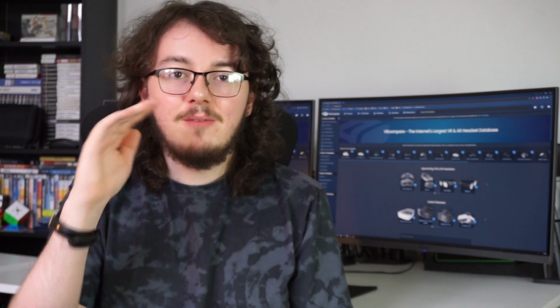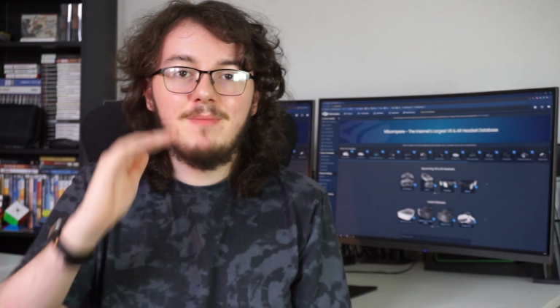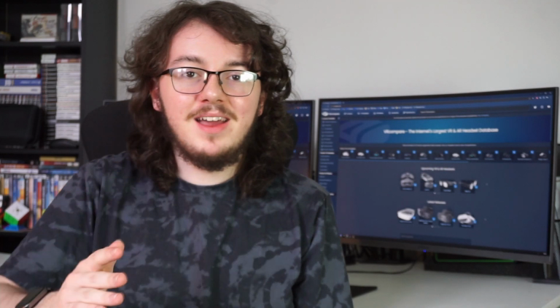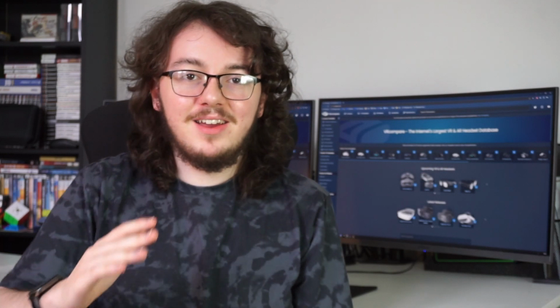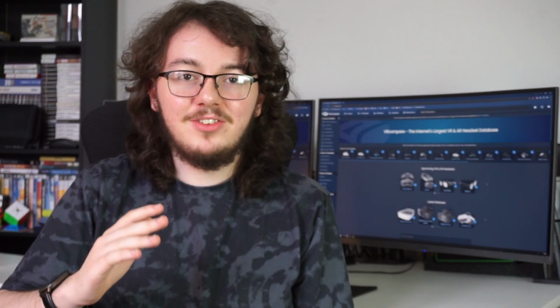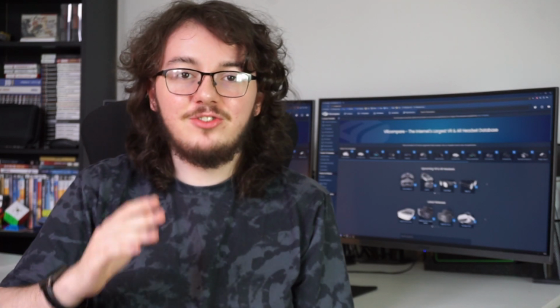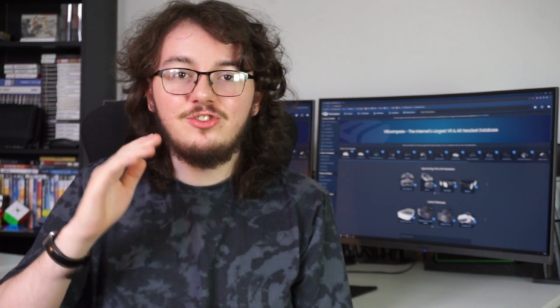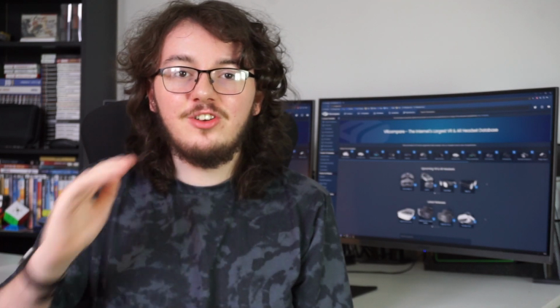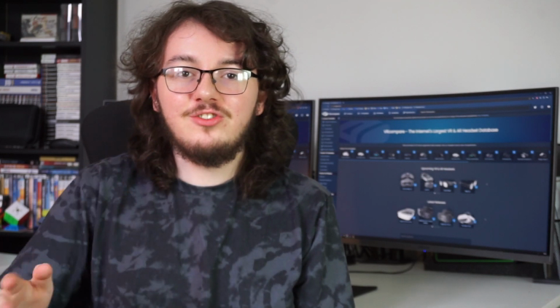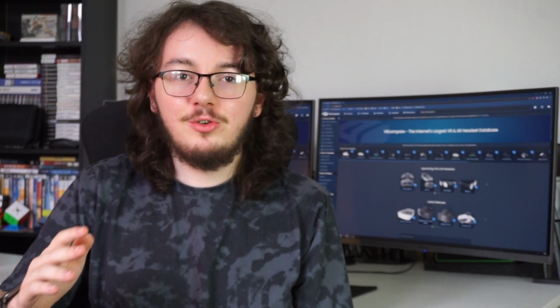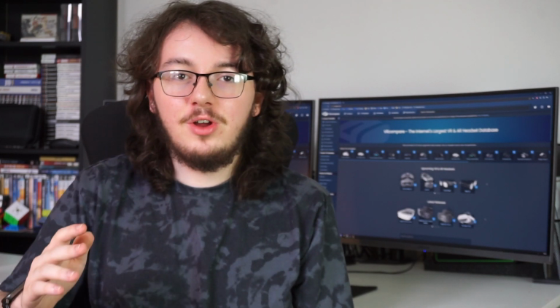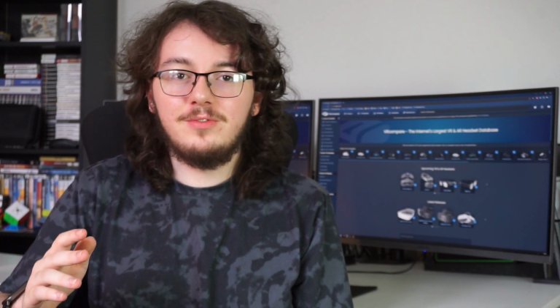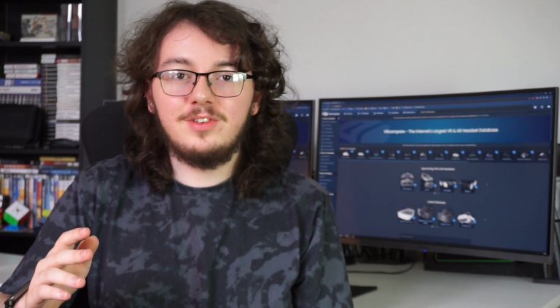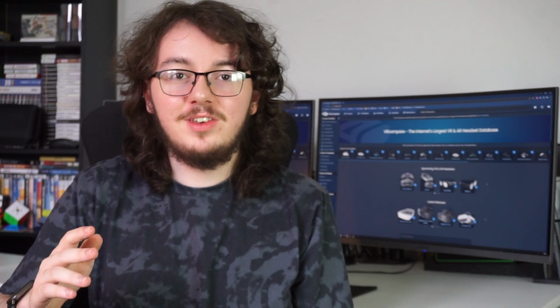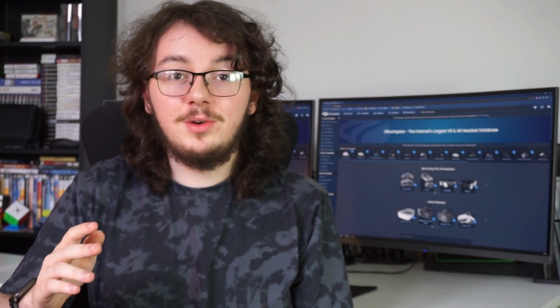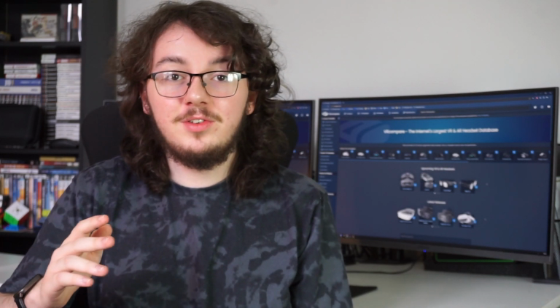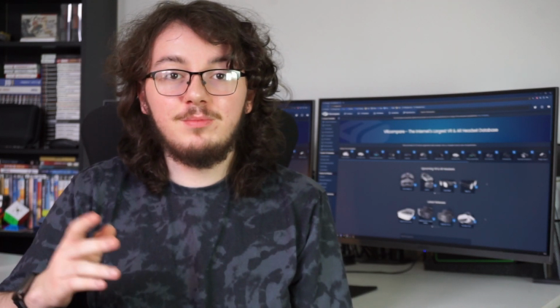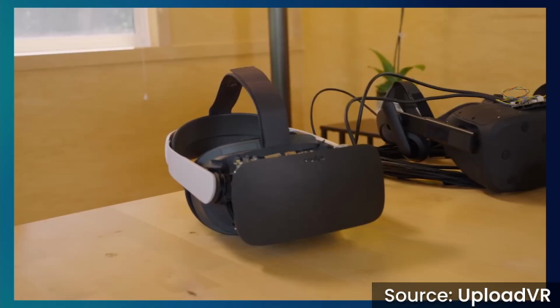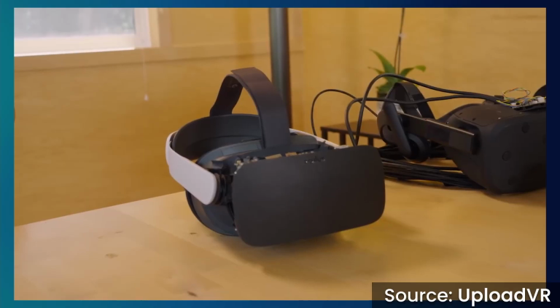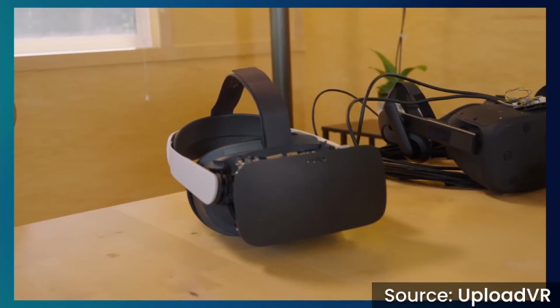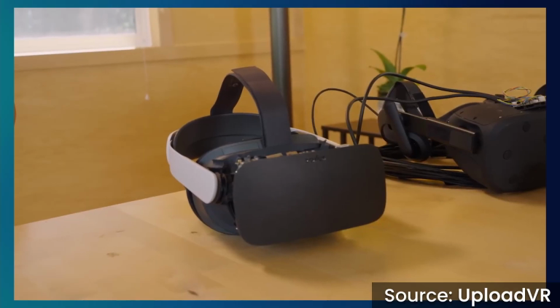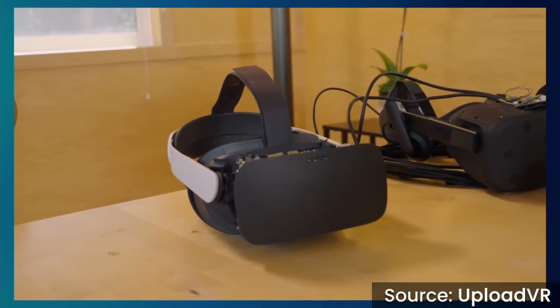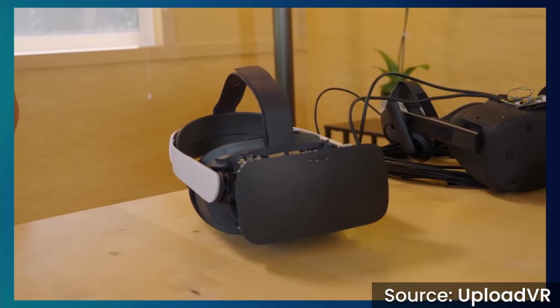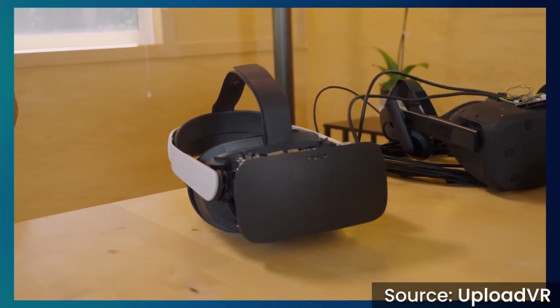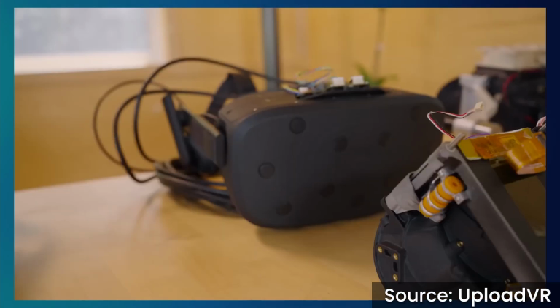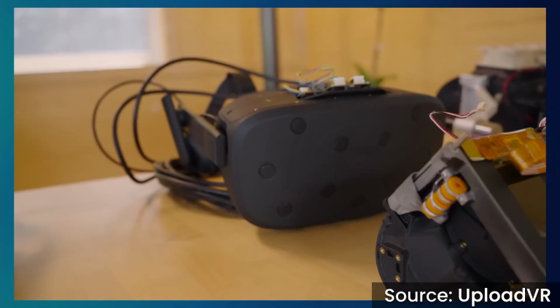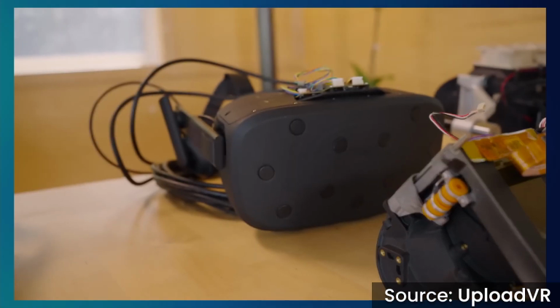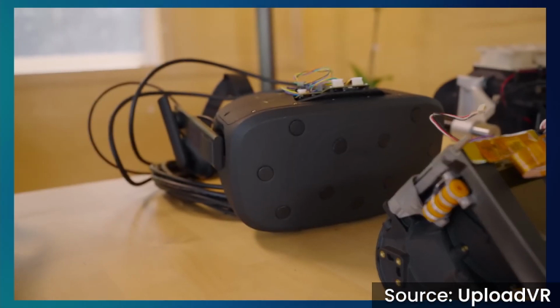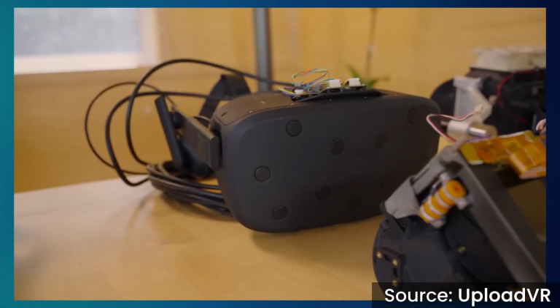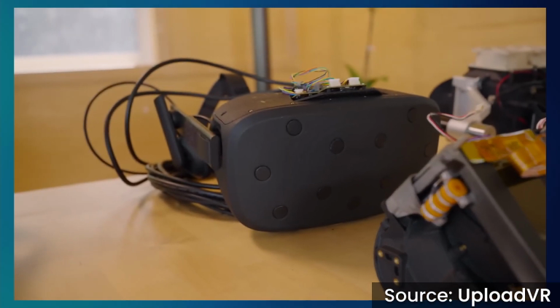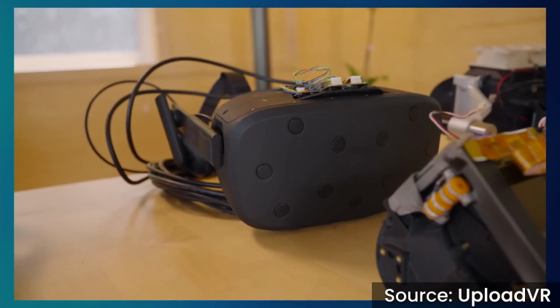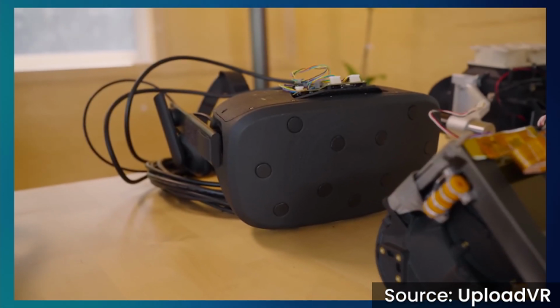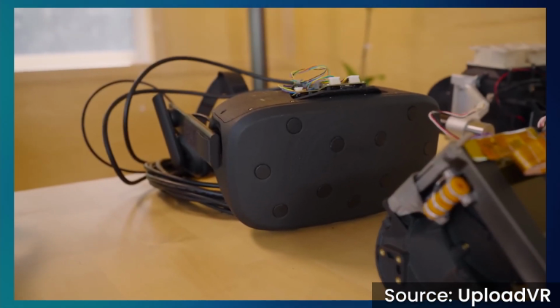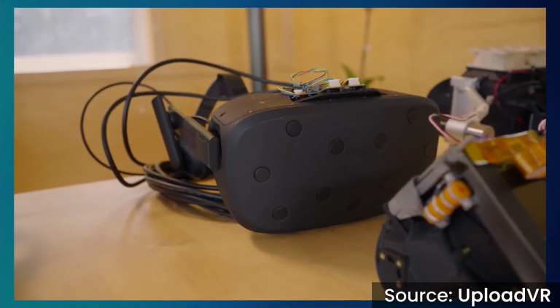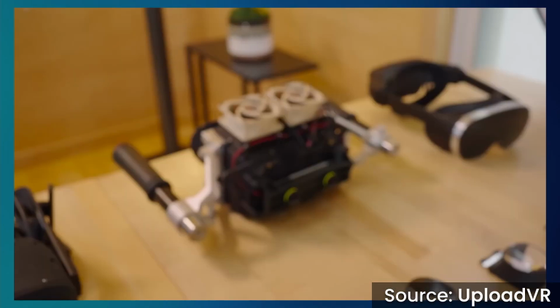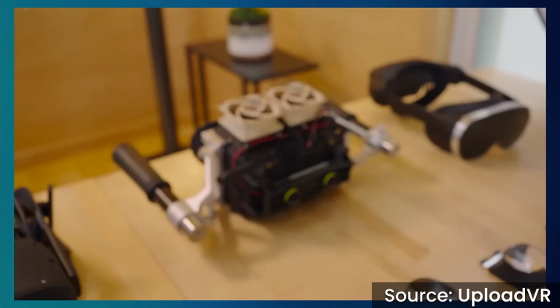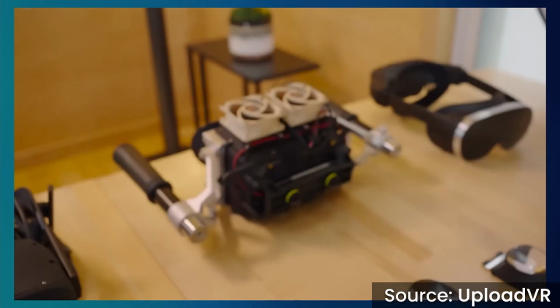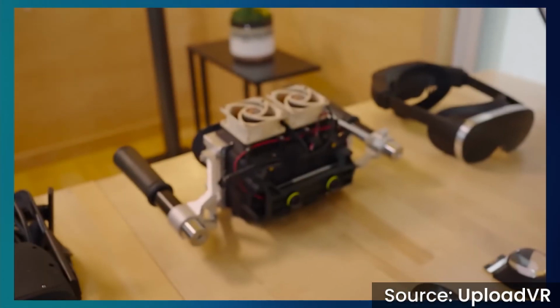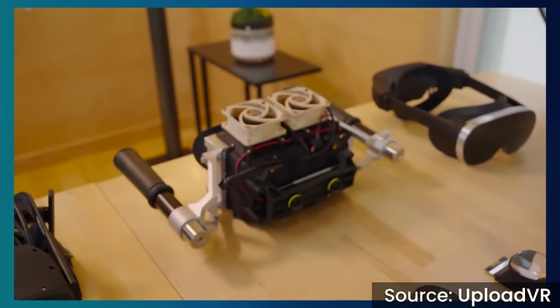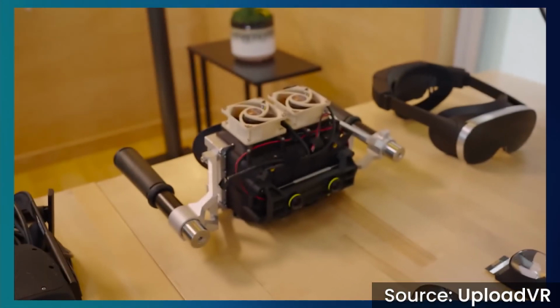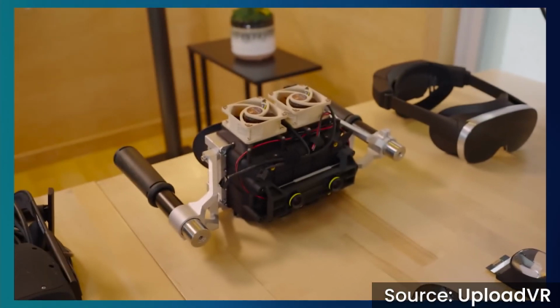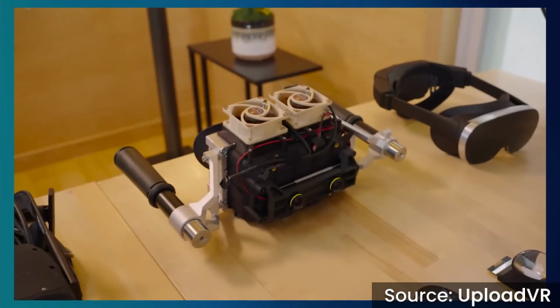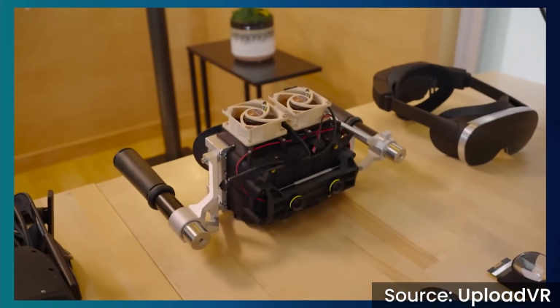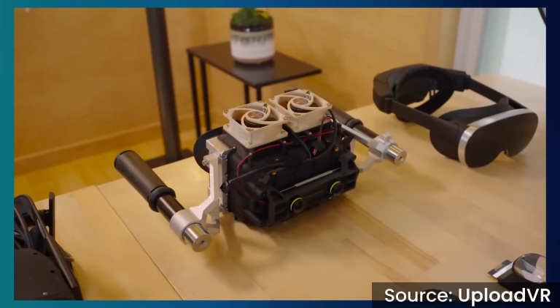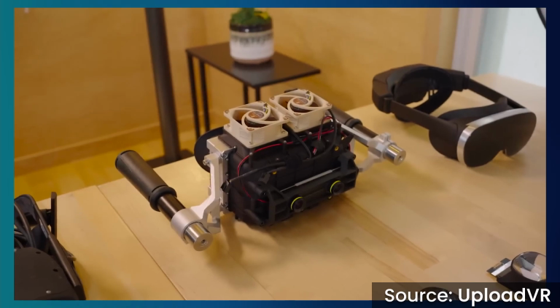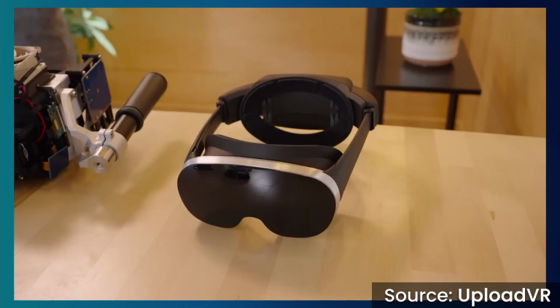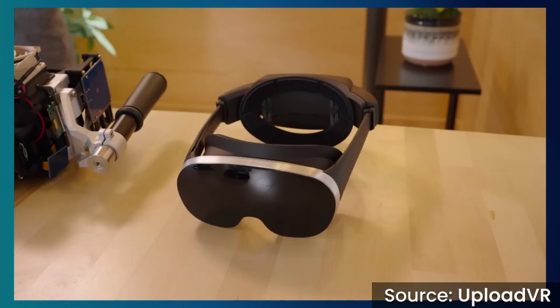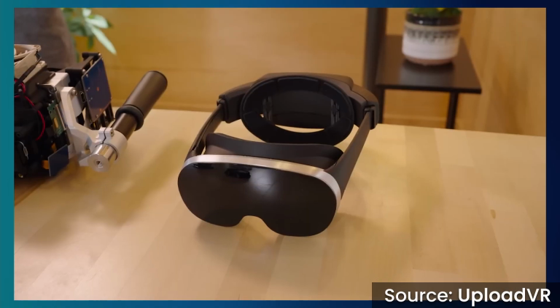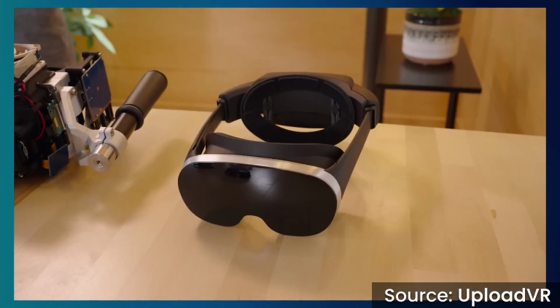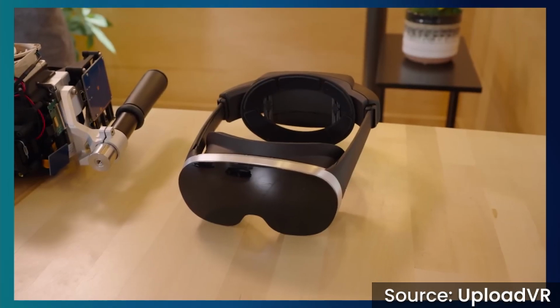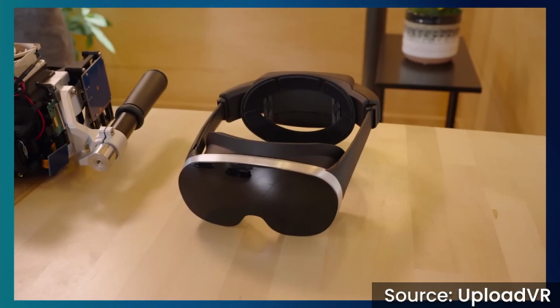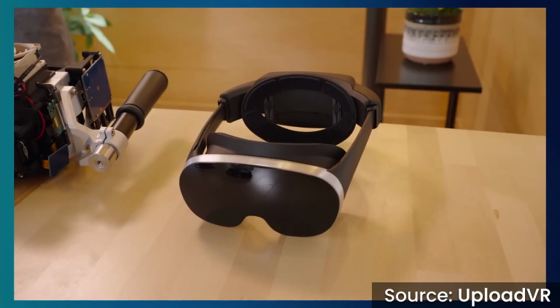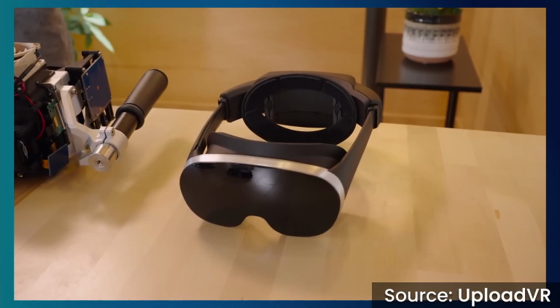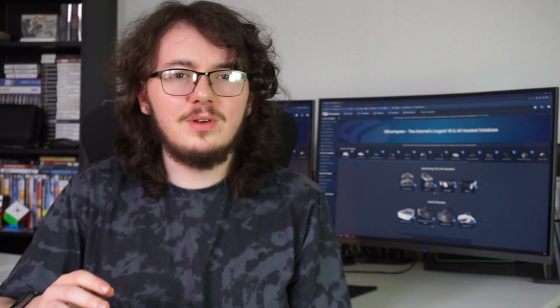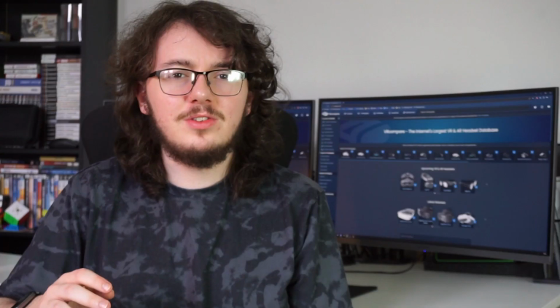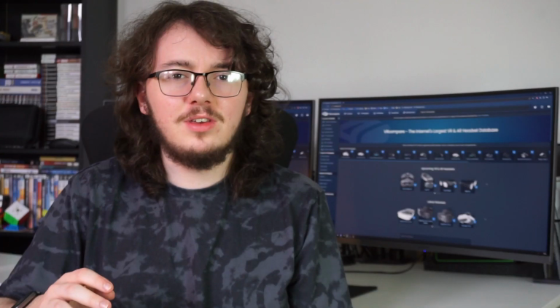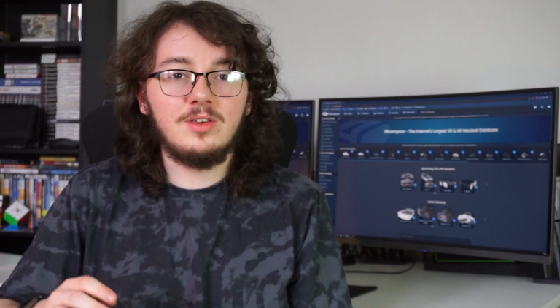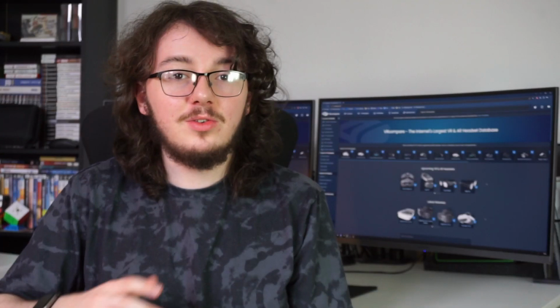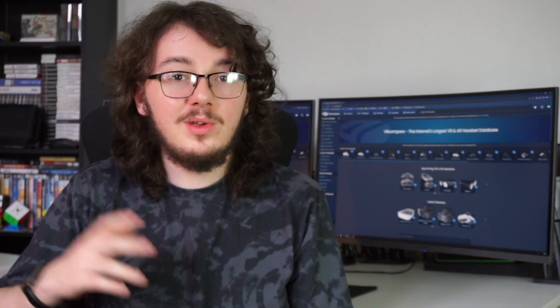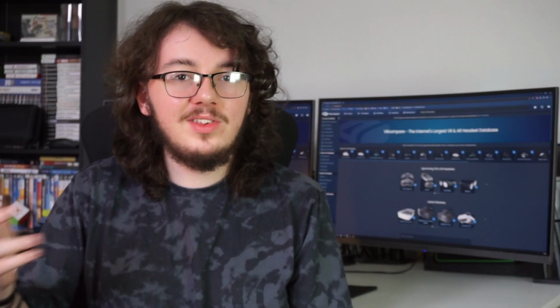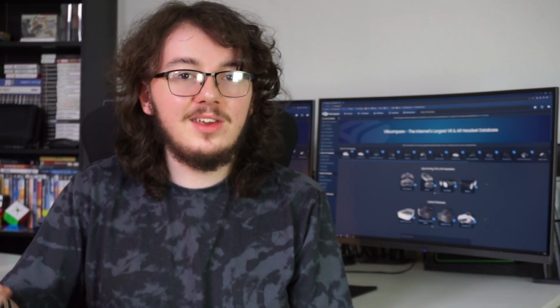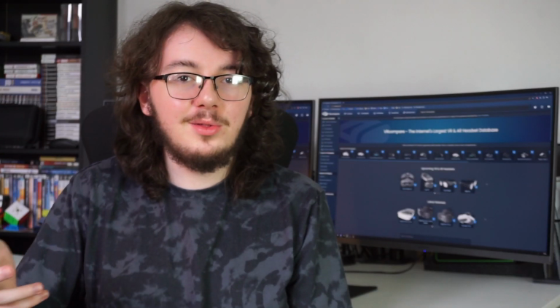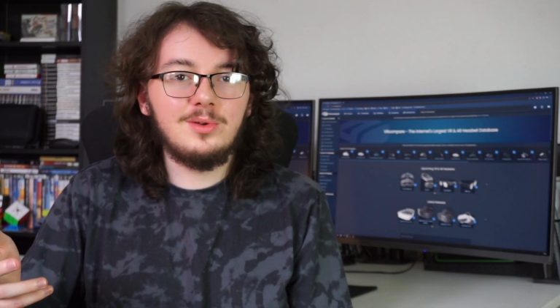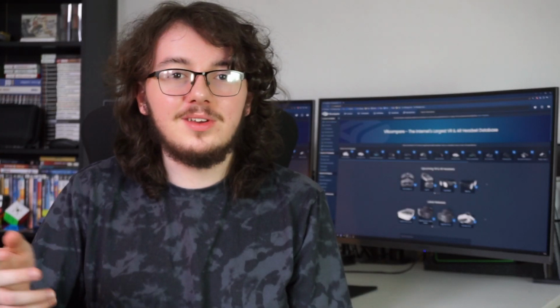Meta has just shown off a series of prototype headsets from their R&D division, Reality Labs. Some of these are really futuristic, so let's take a look.